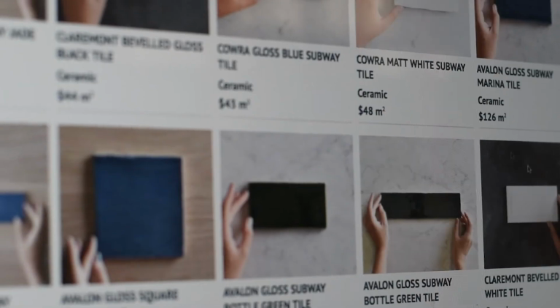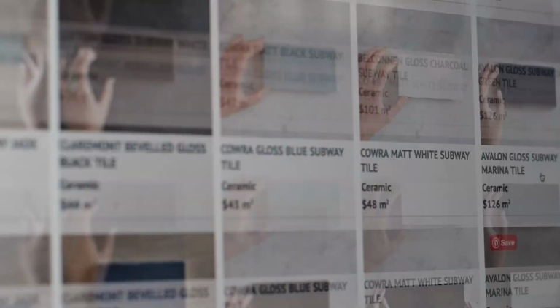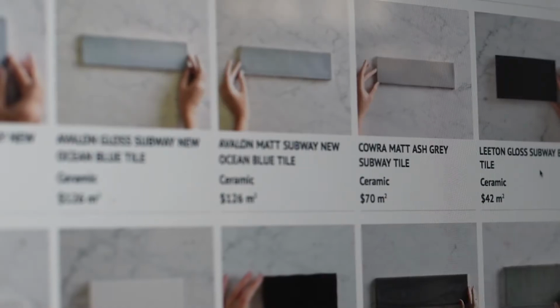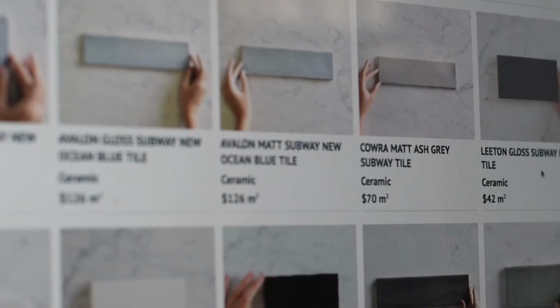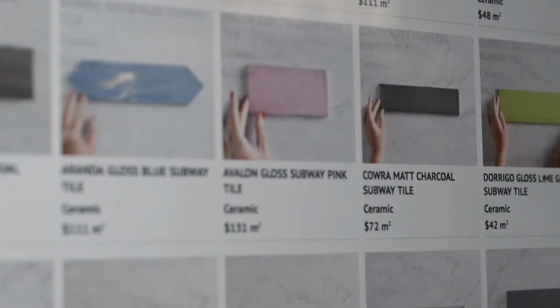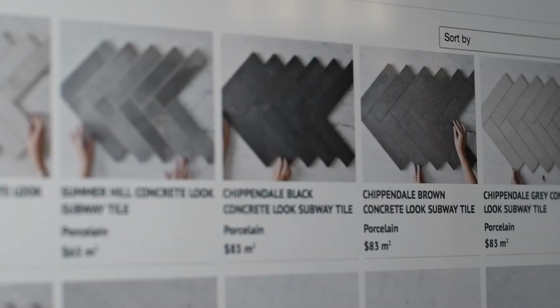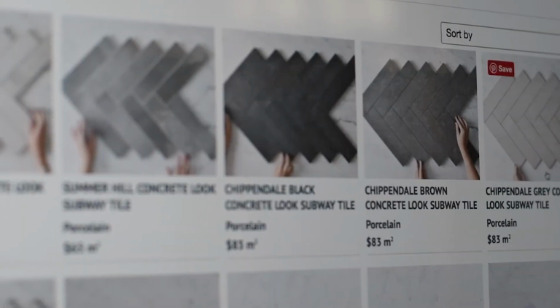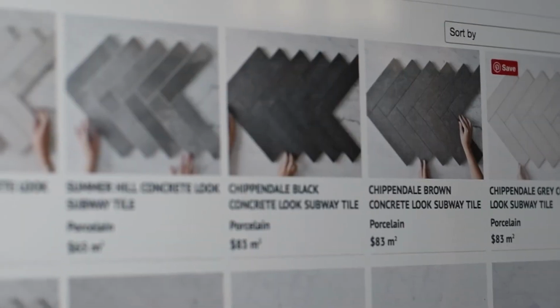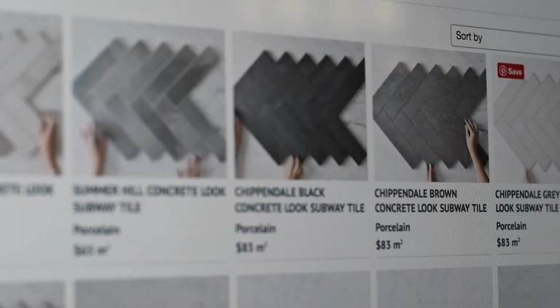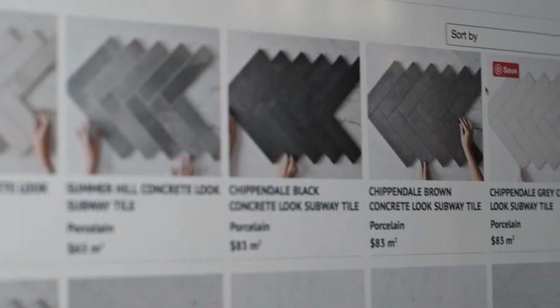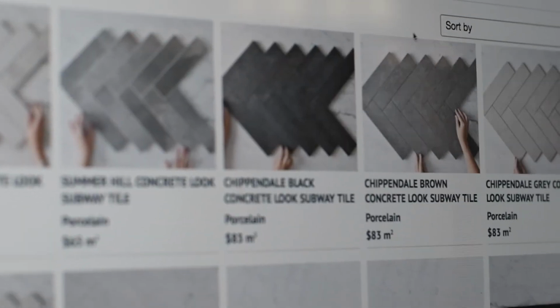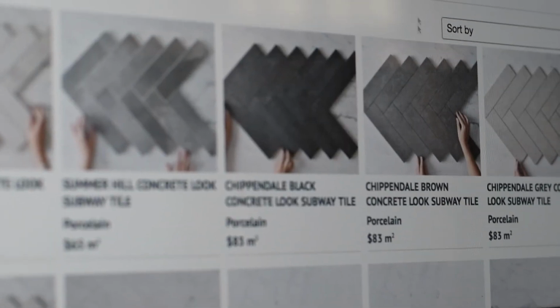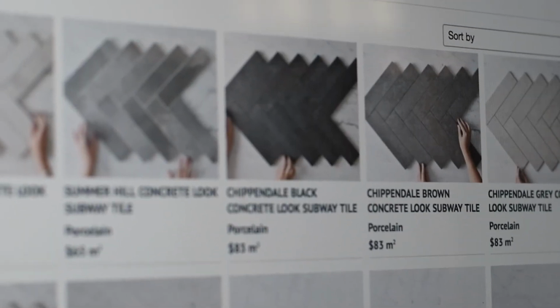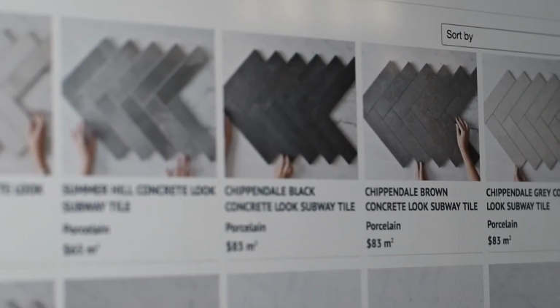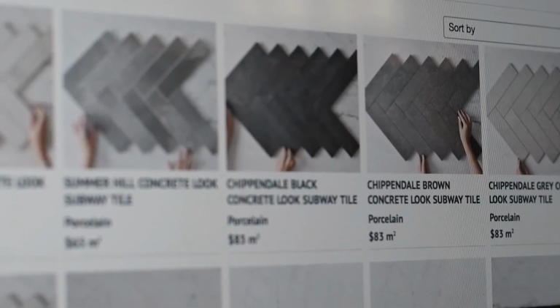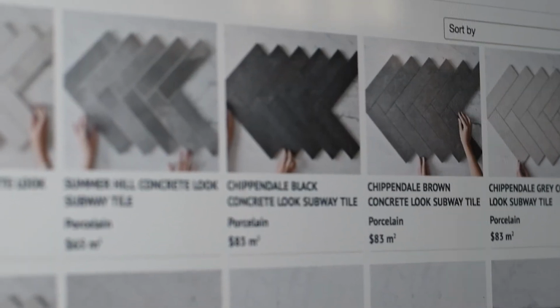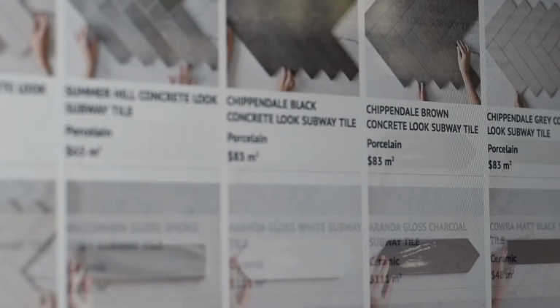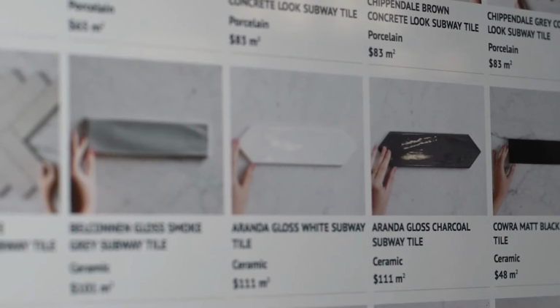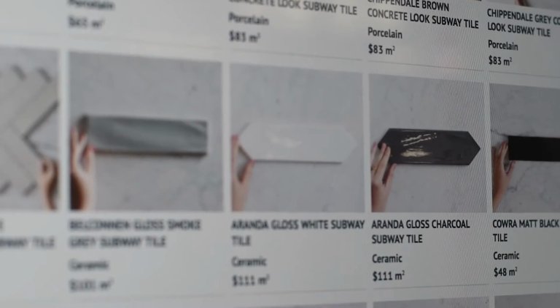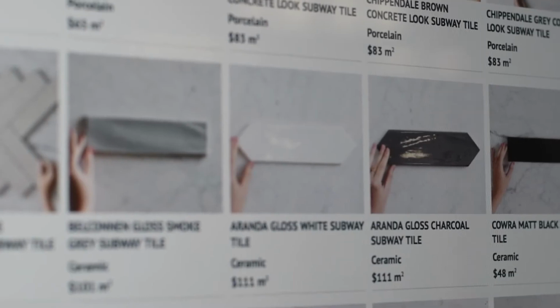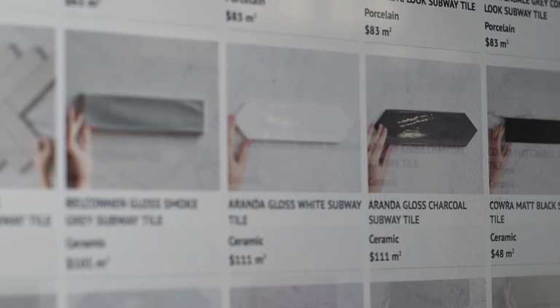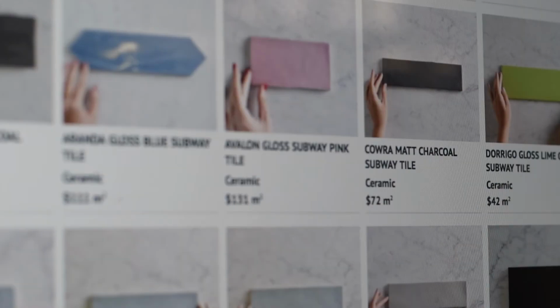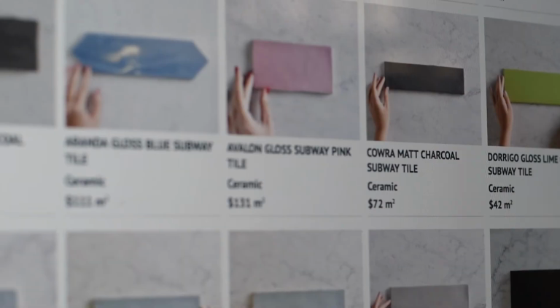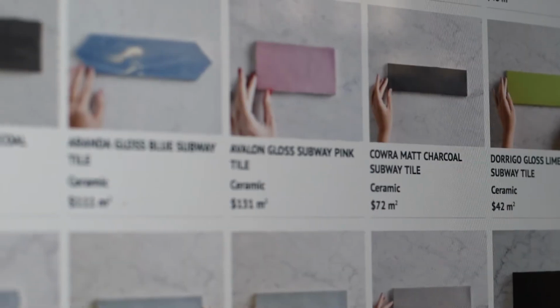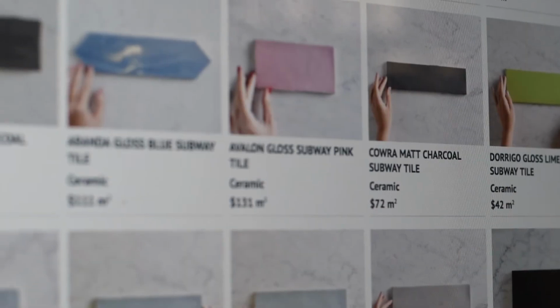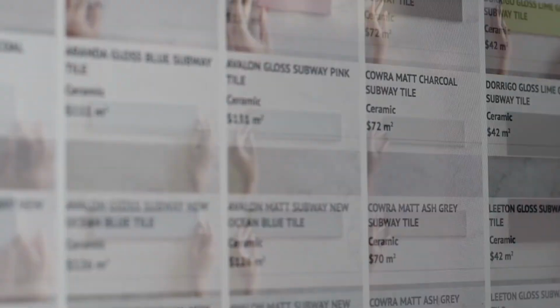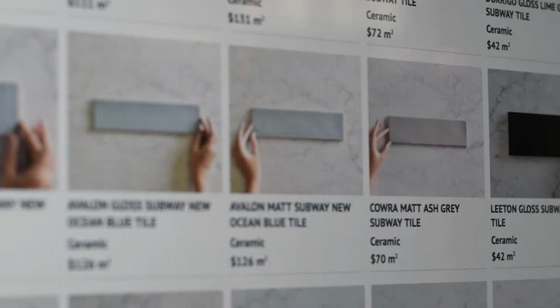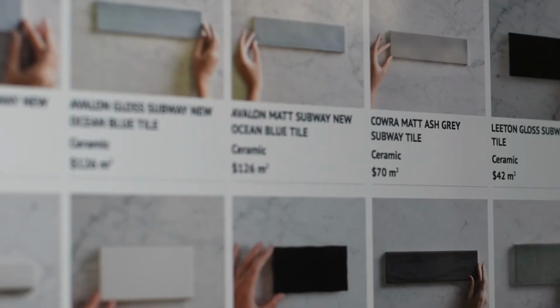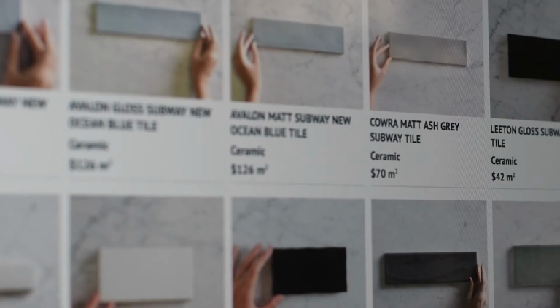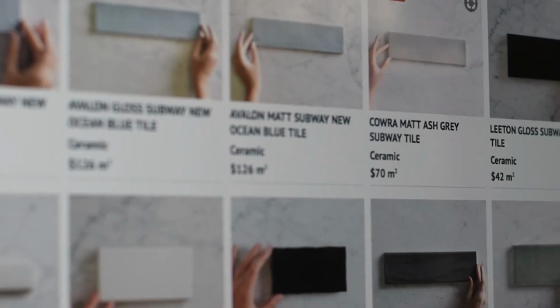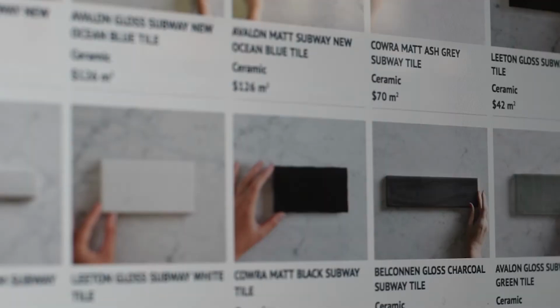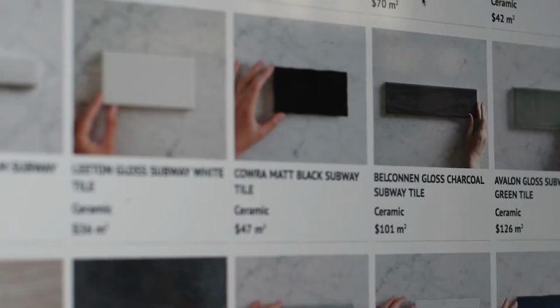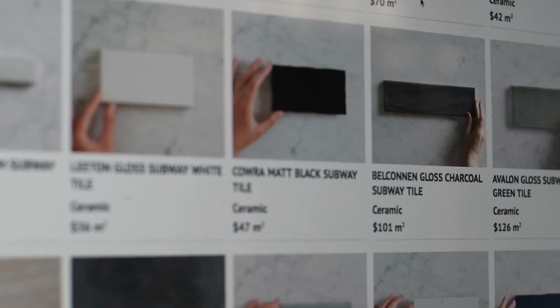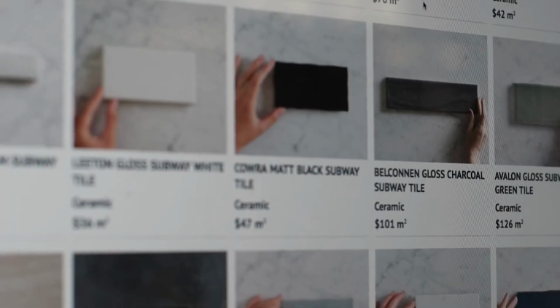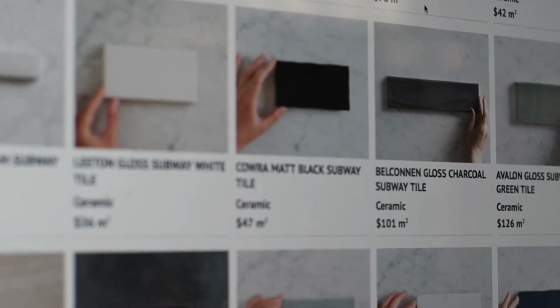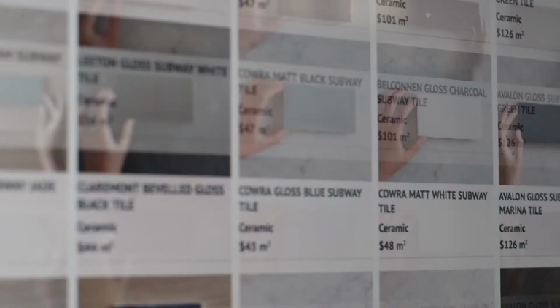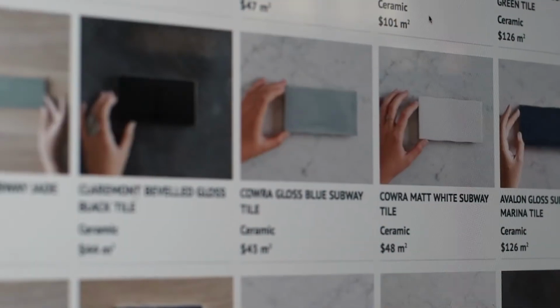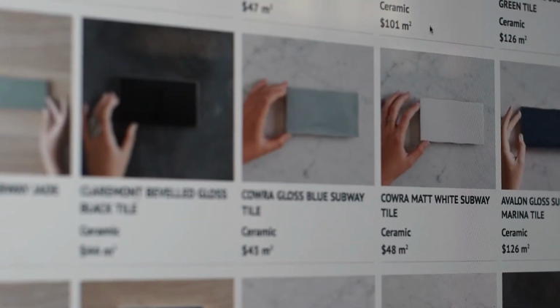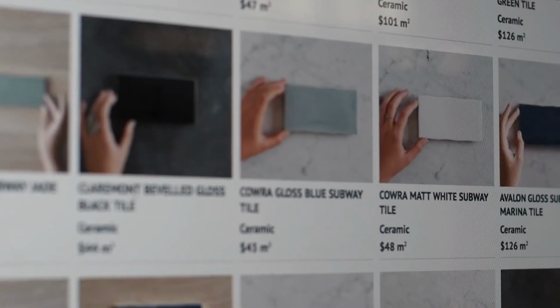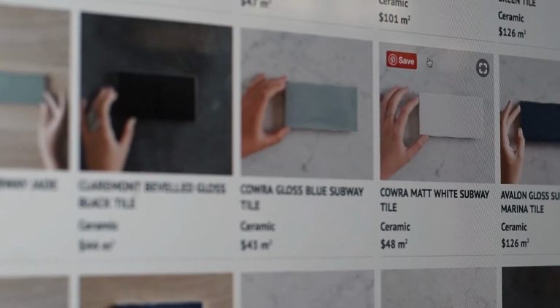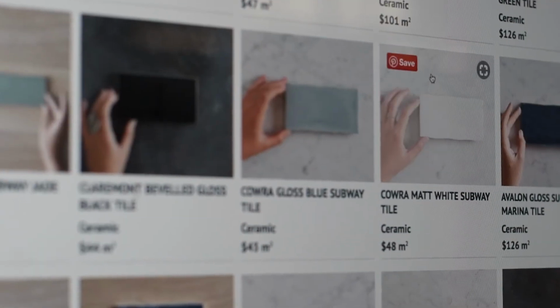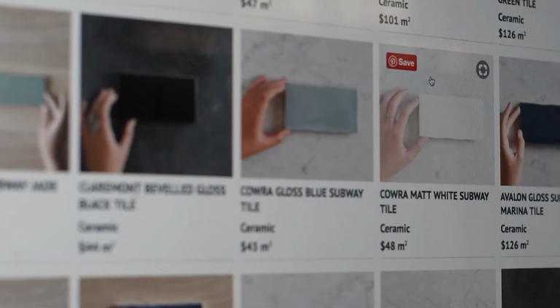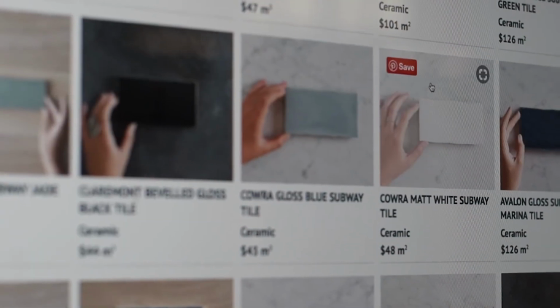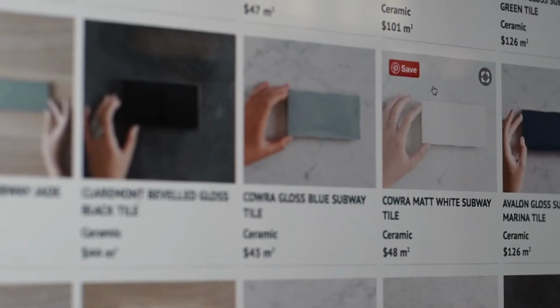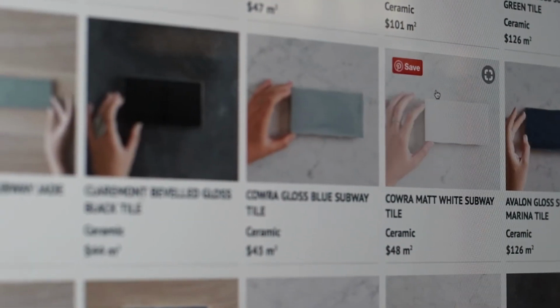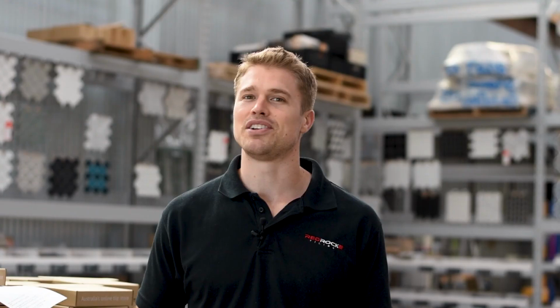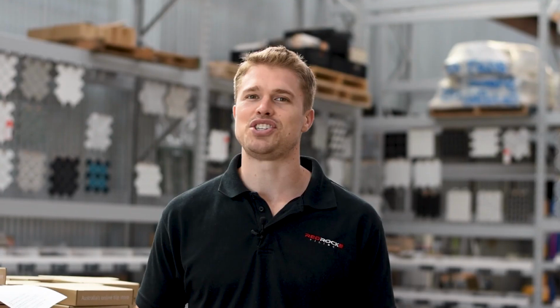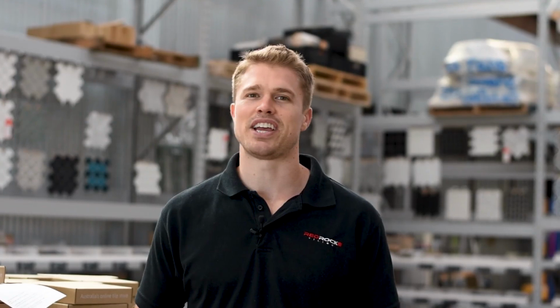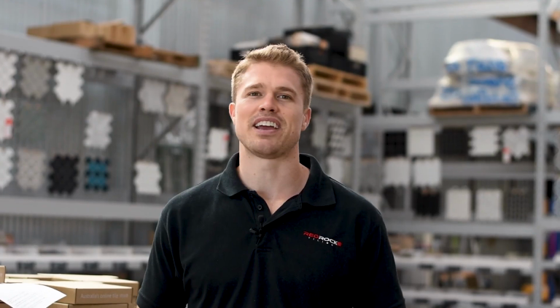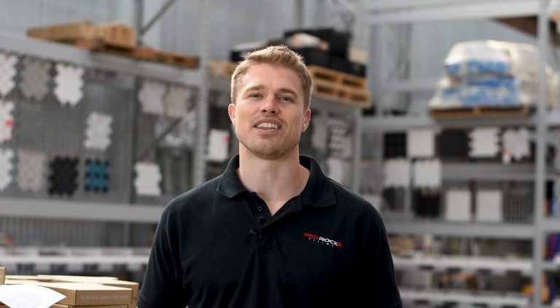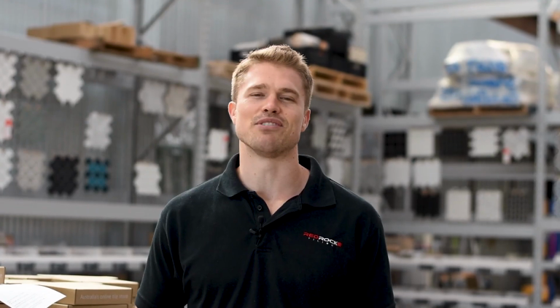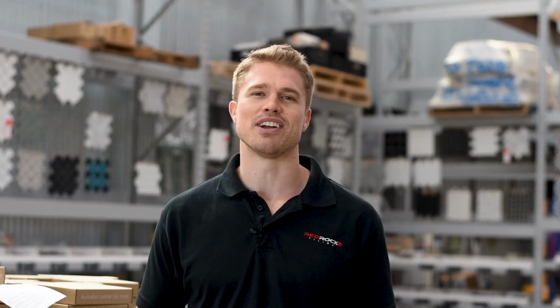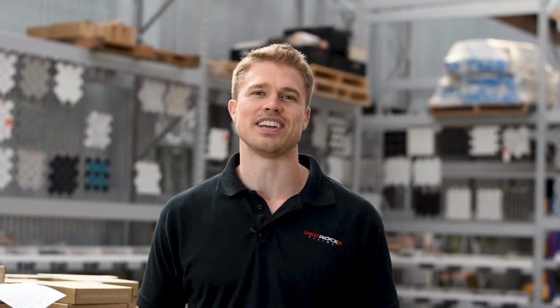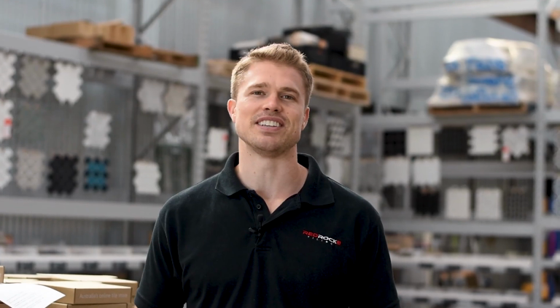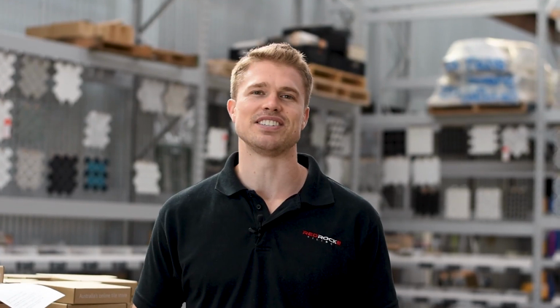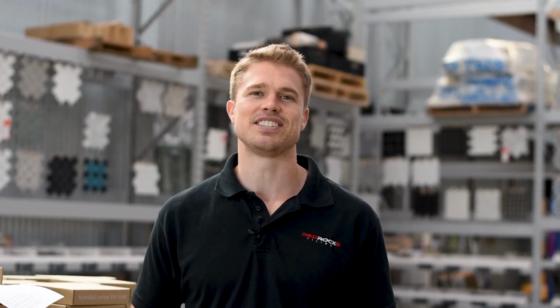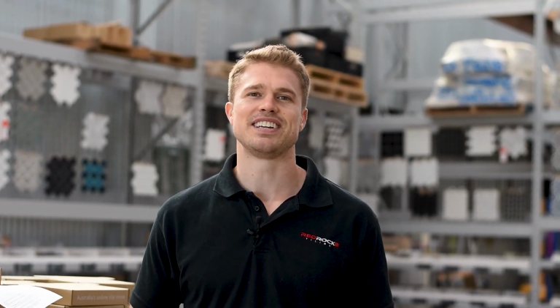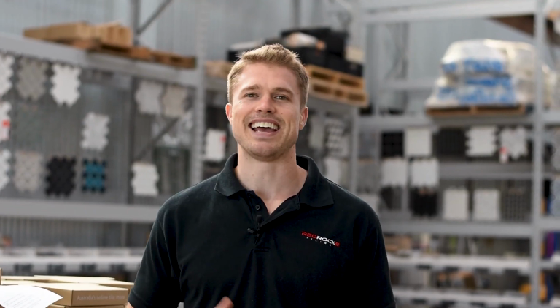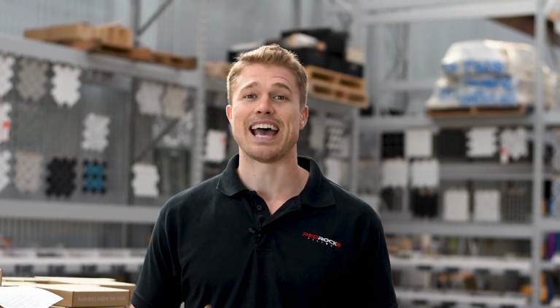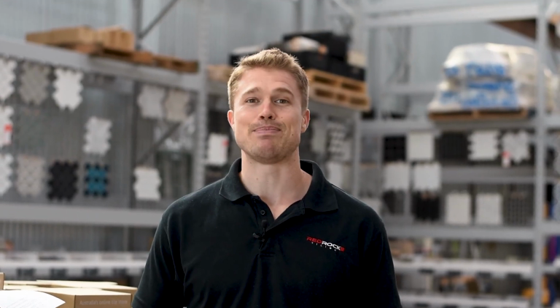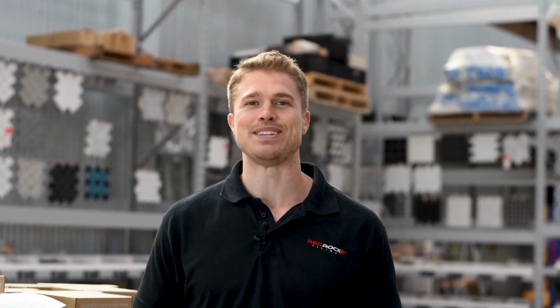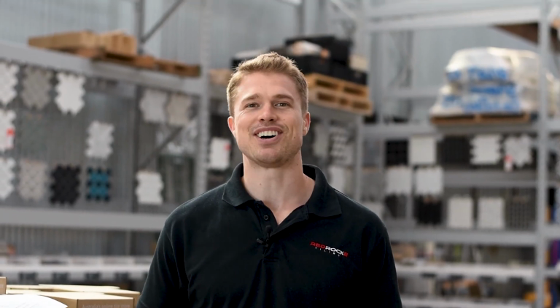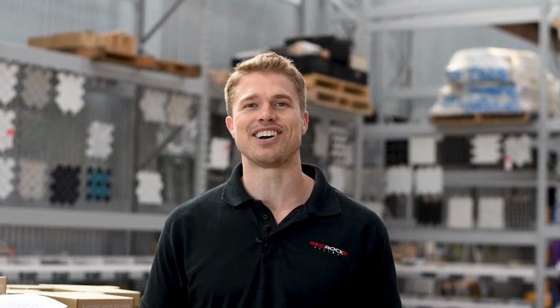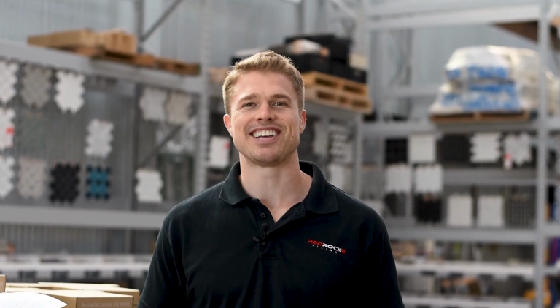Tile Cloud has a massive range of mosaics and subway tiles to choose from, so jump in there and check out the range. Happy tiling!